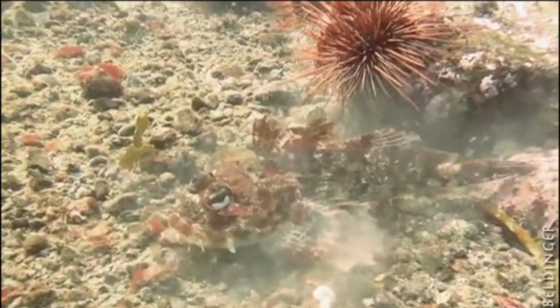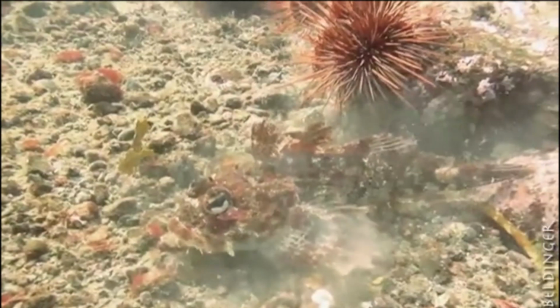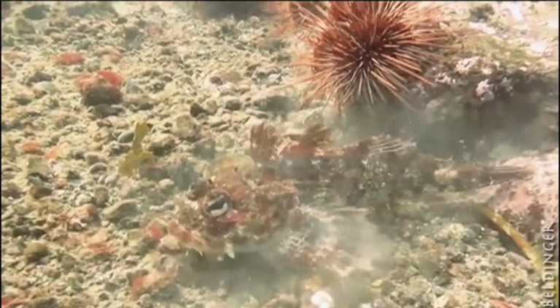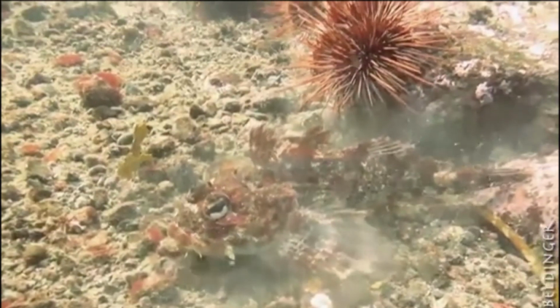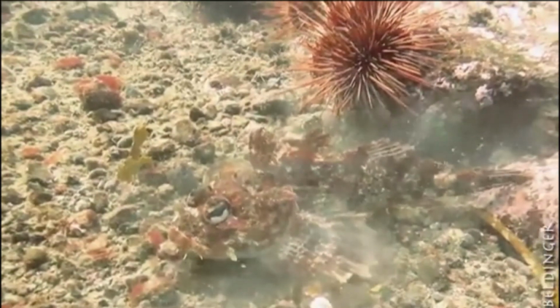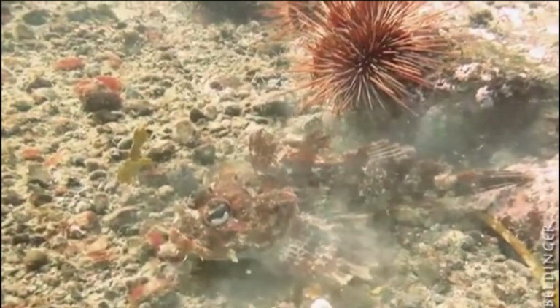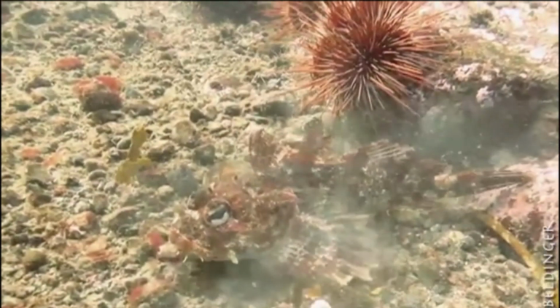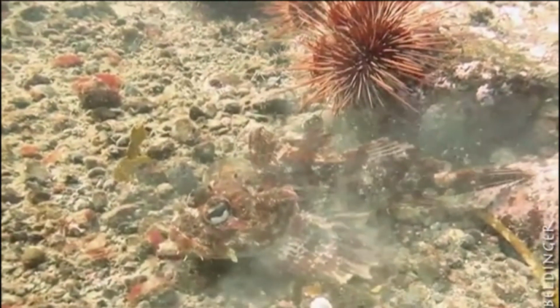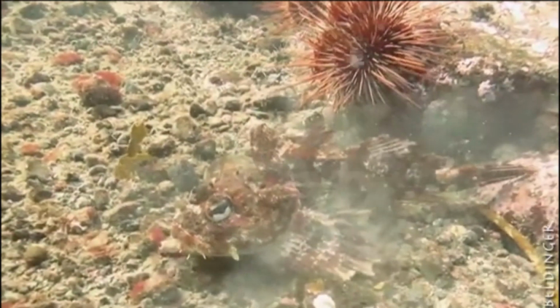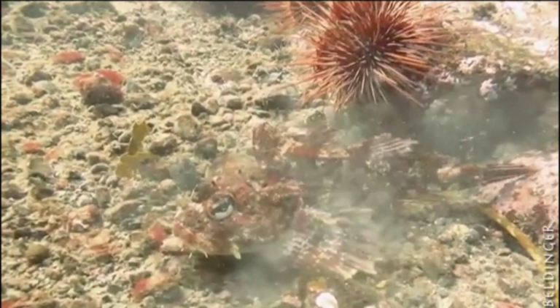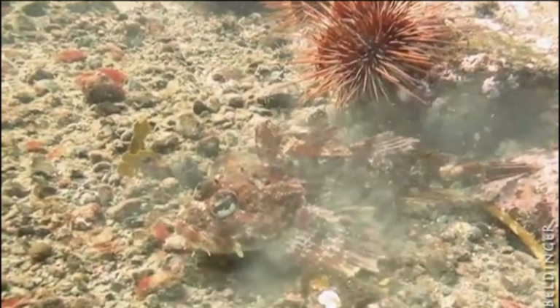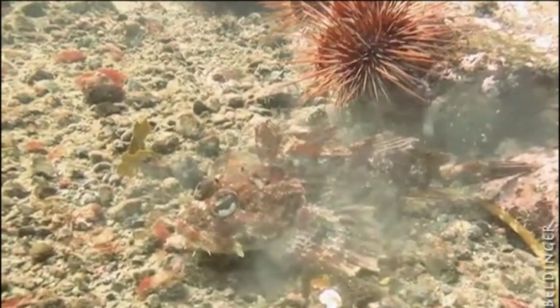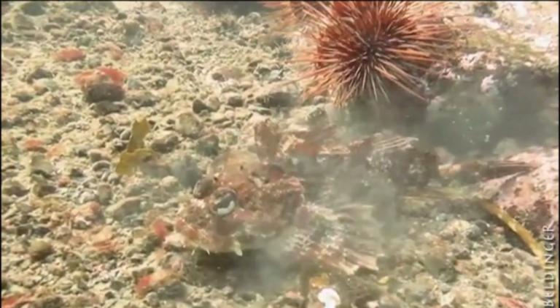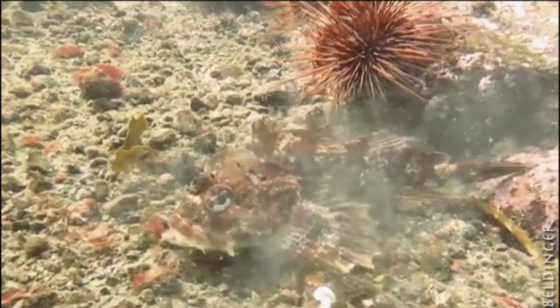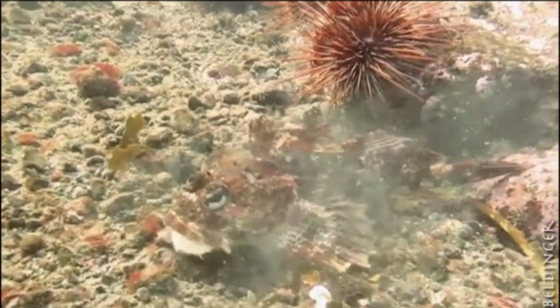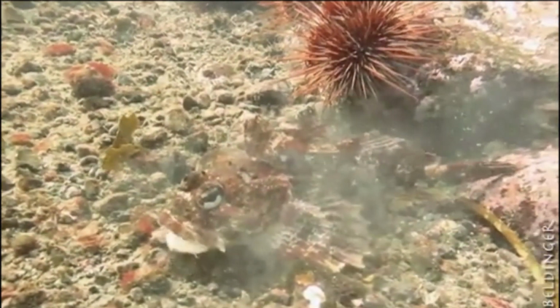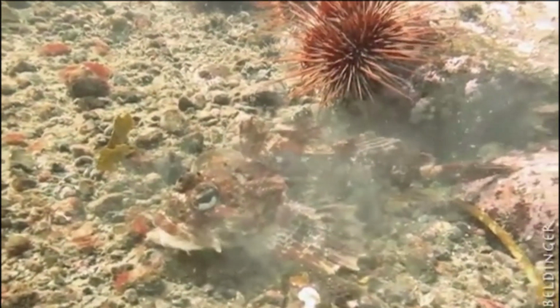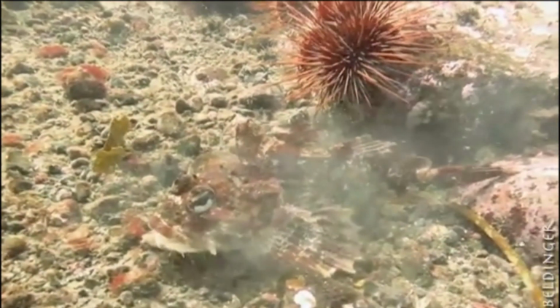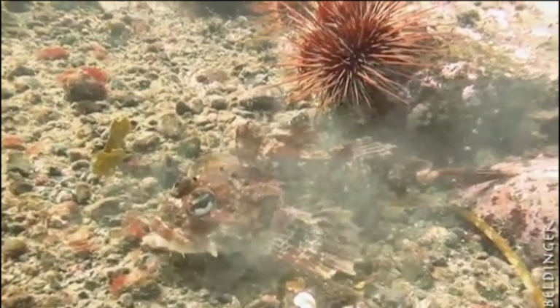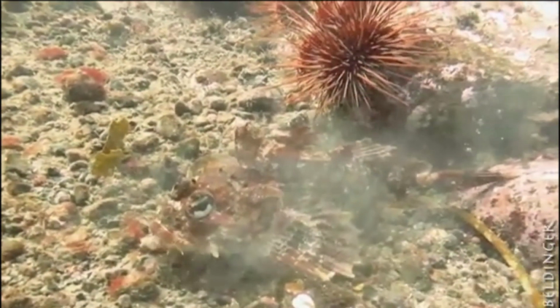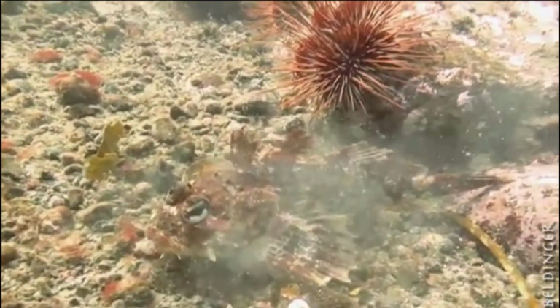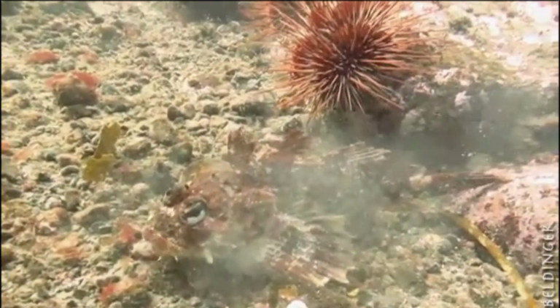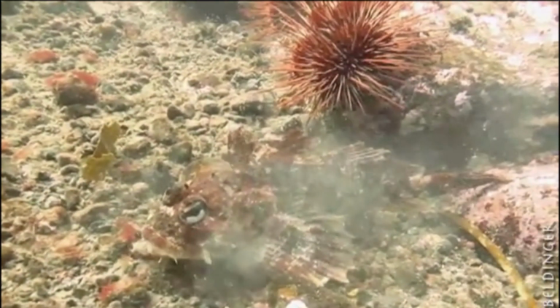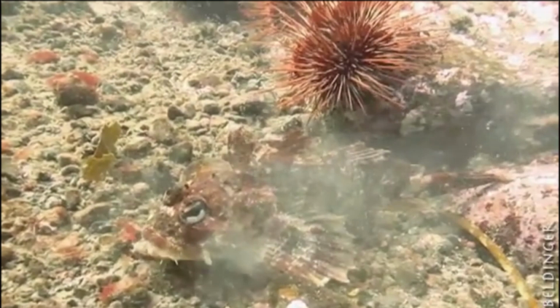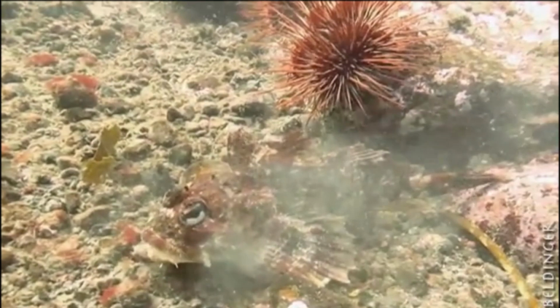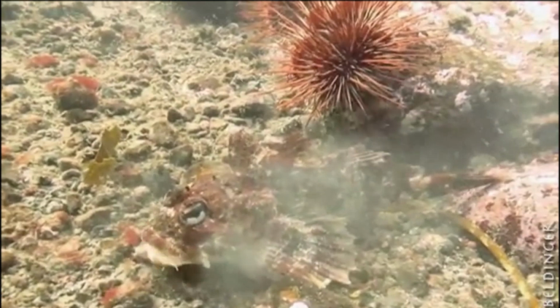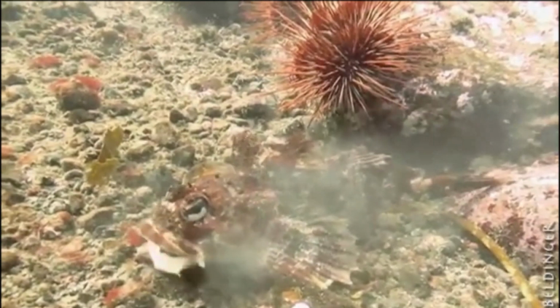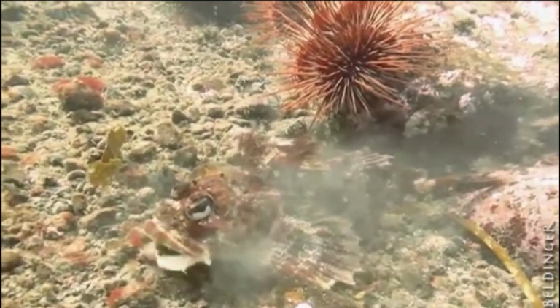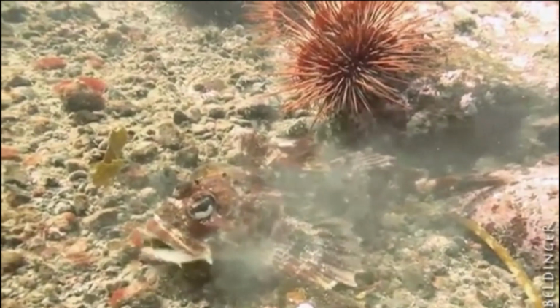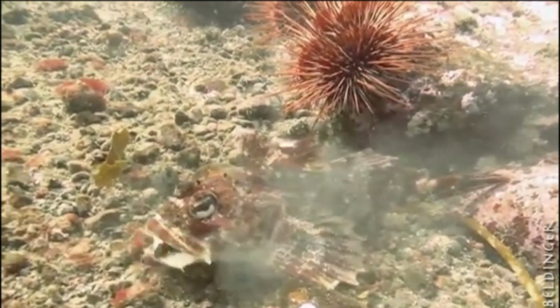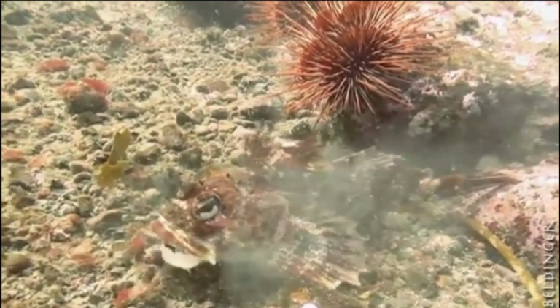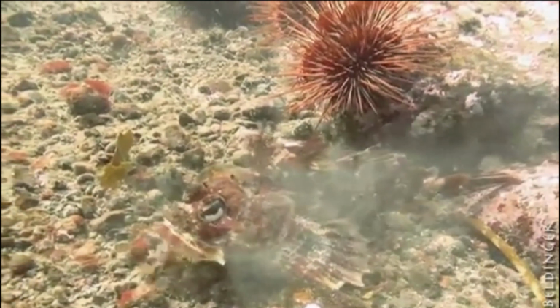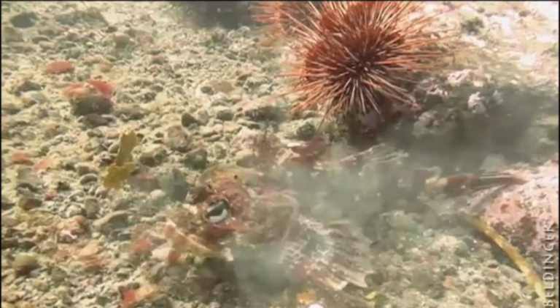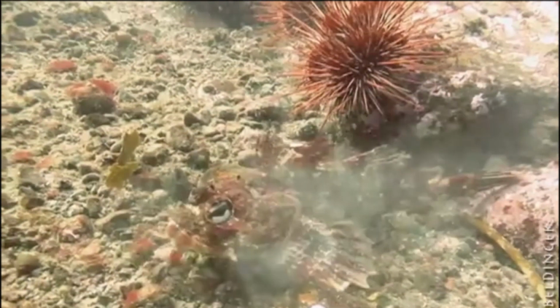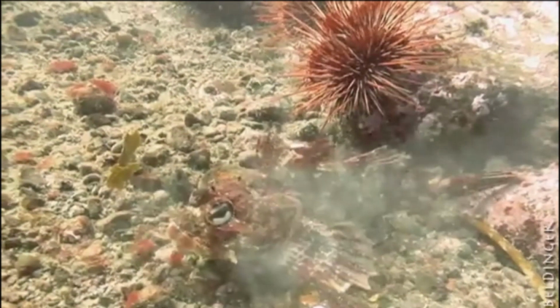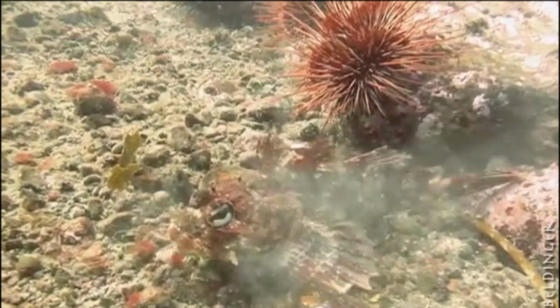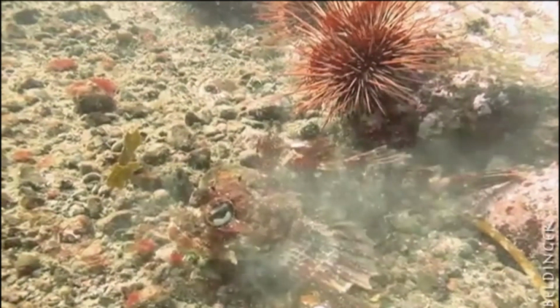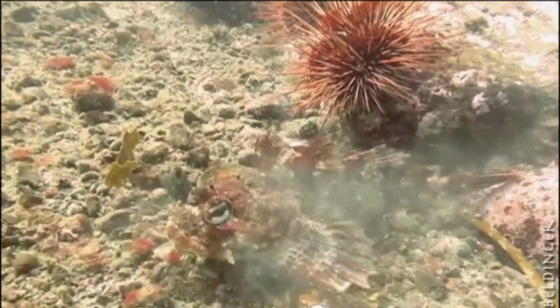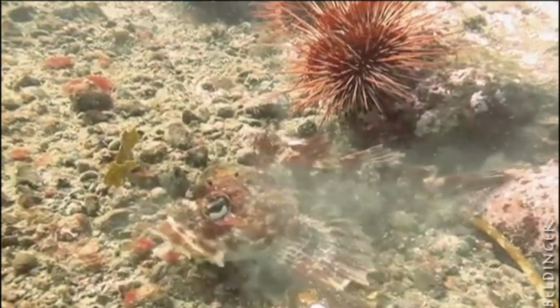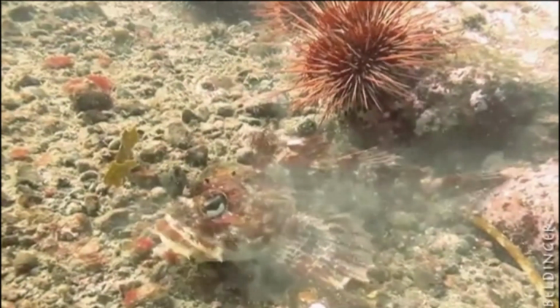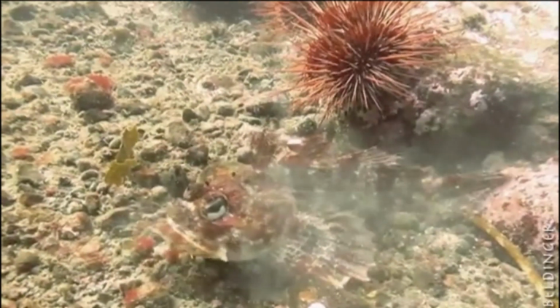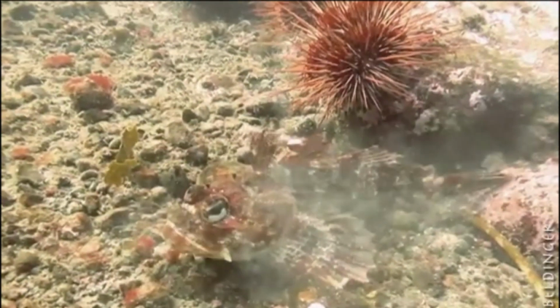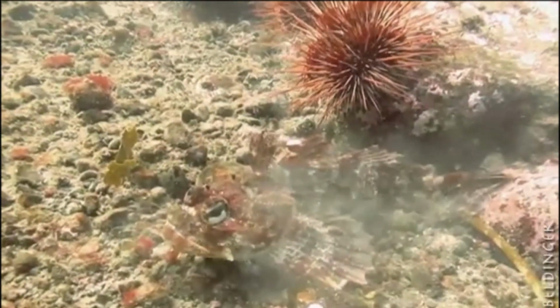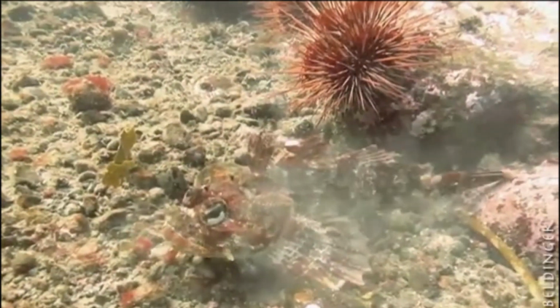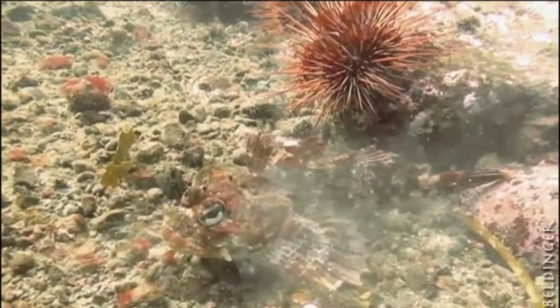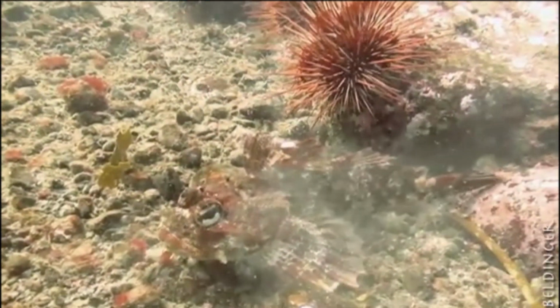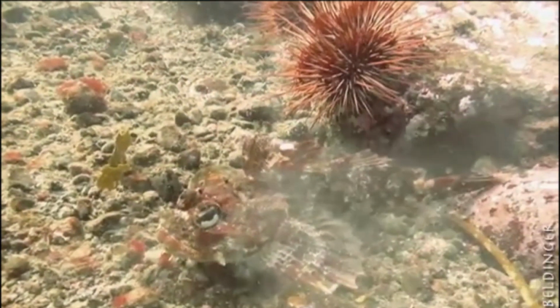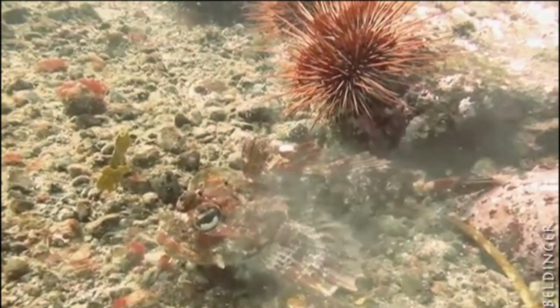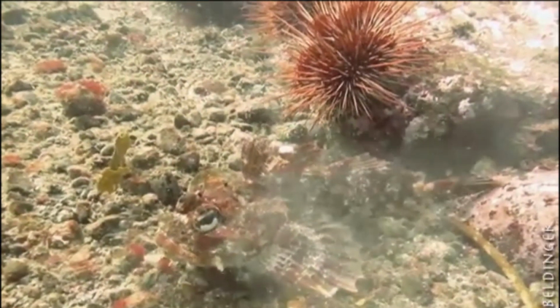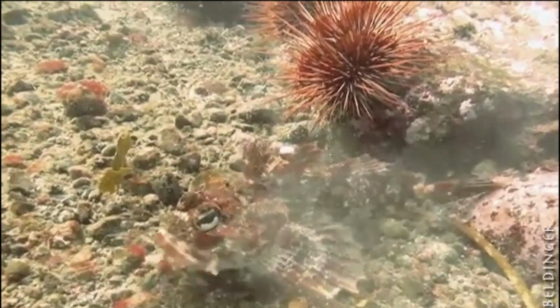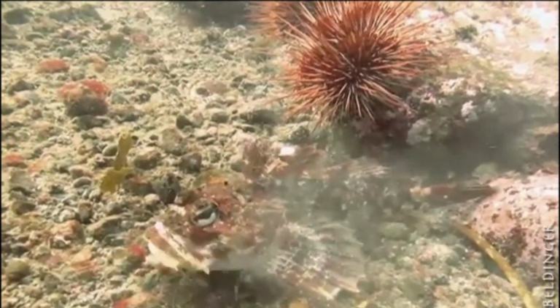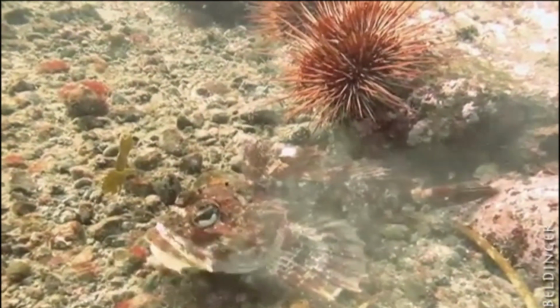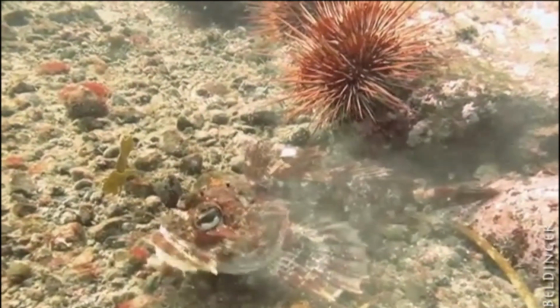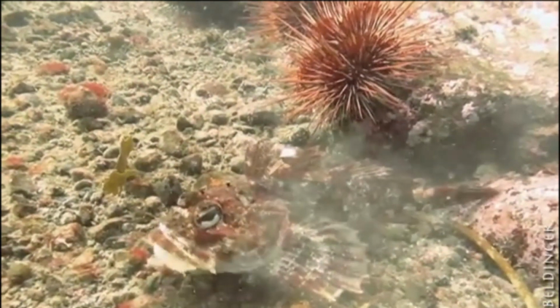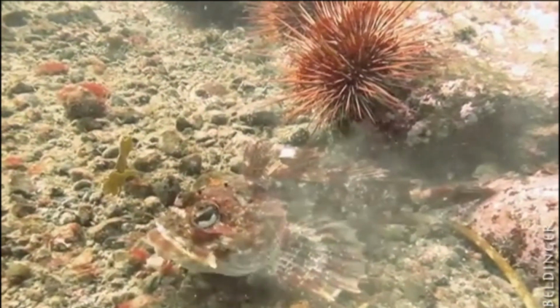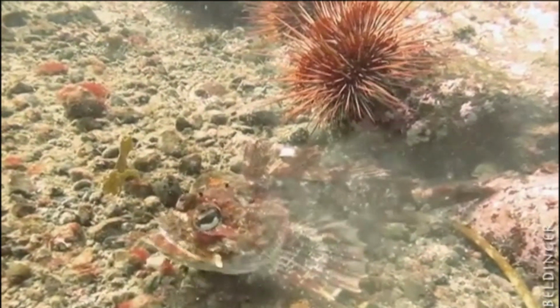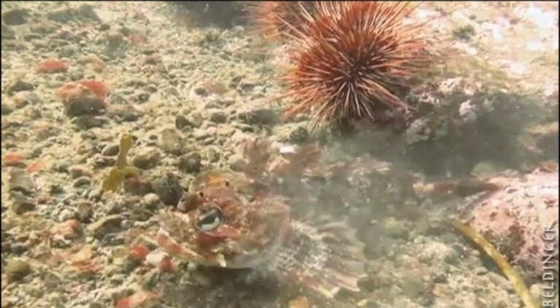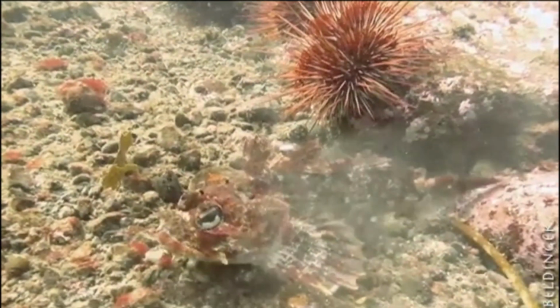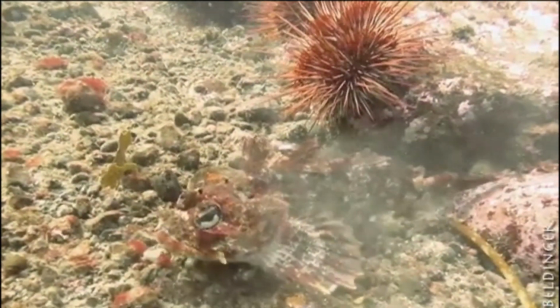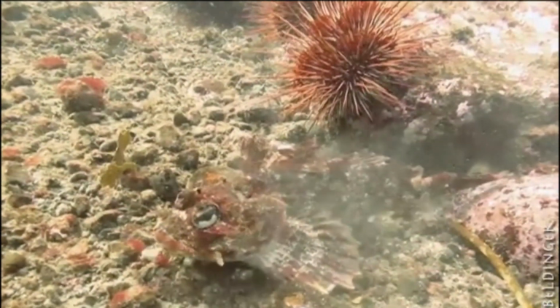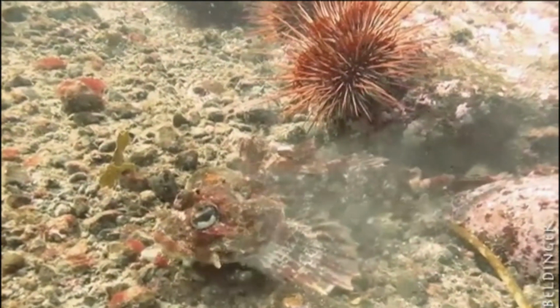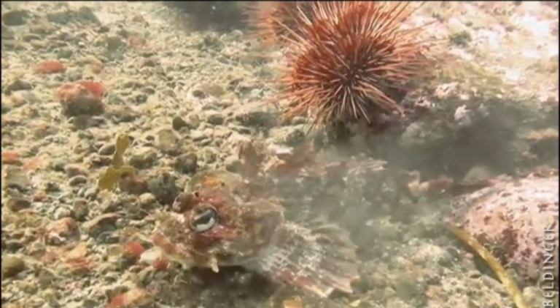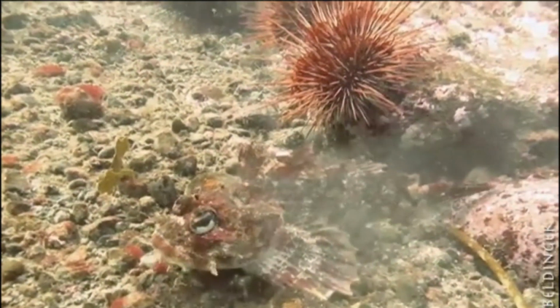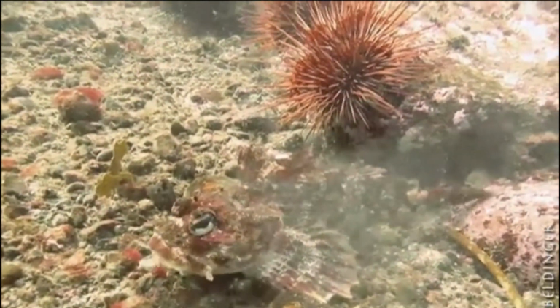Red Irish Lords can grow up to 20 inches in length. However, they are rarely over 12 inches long.